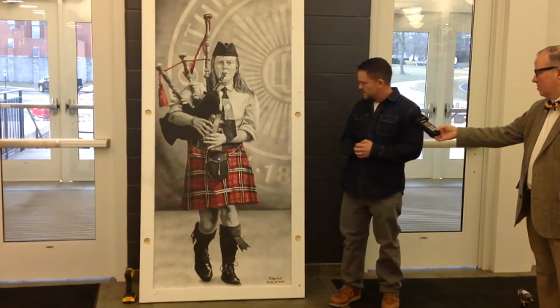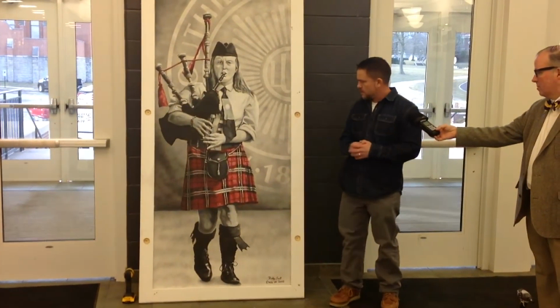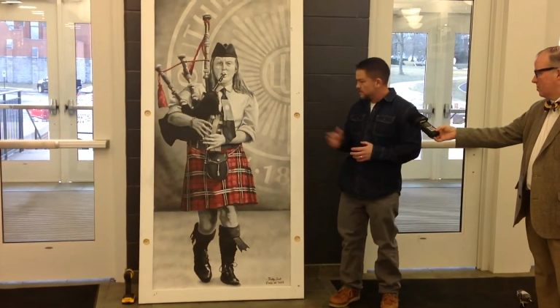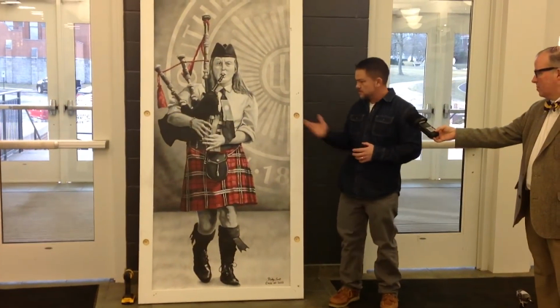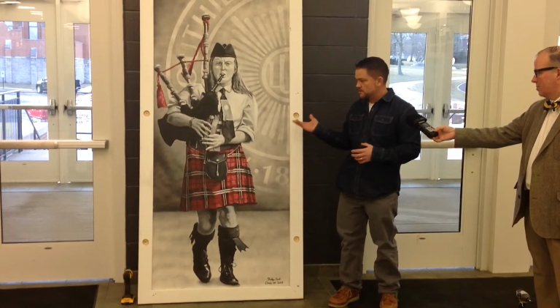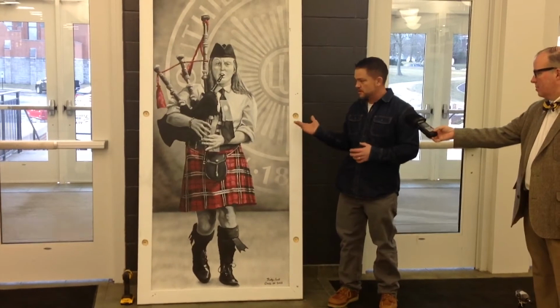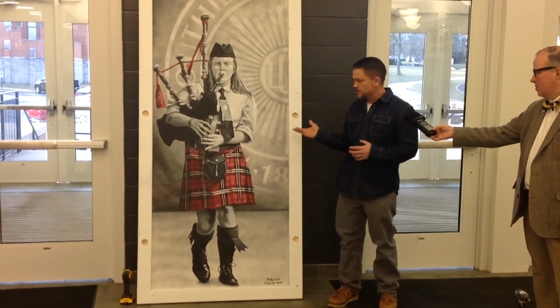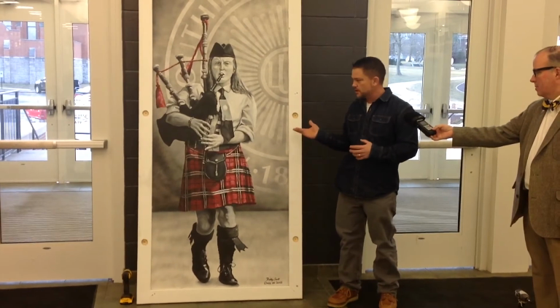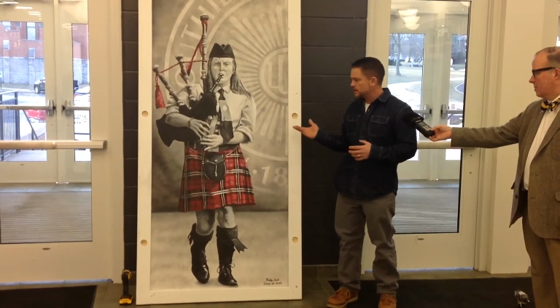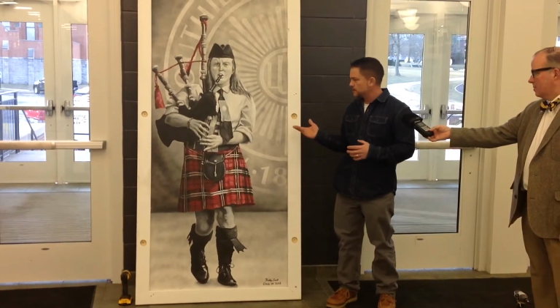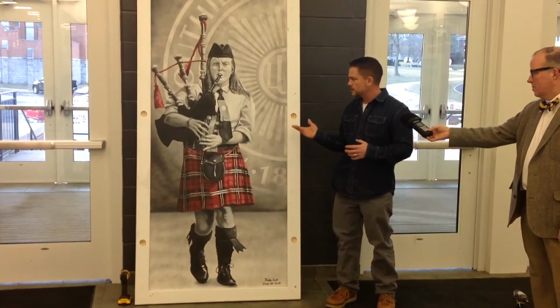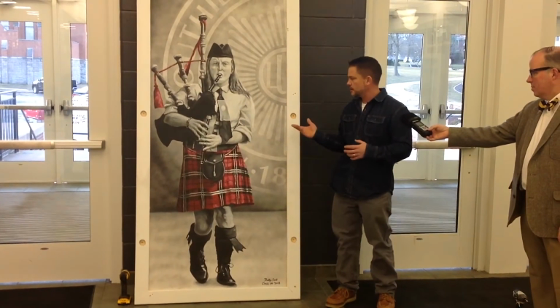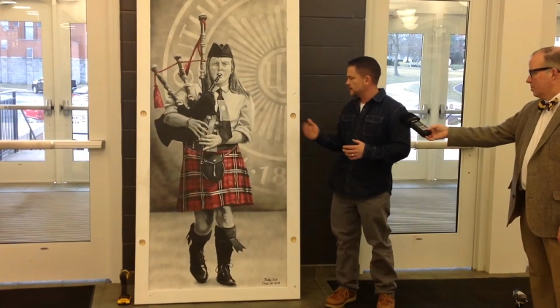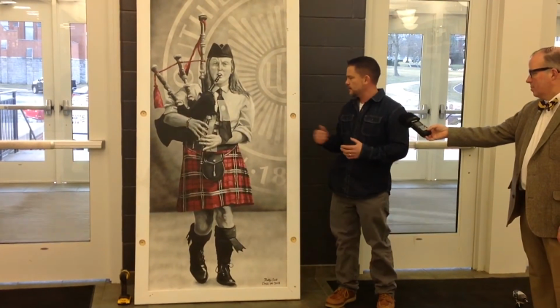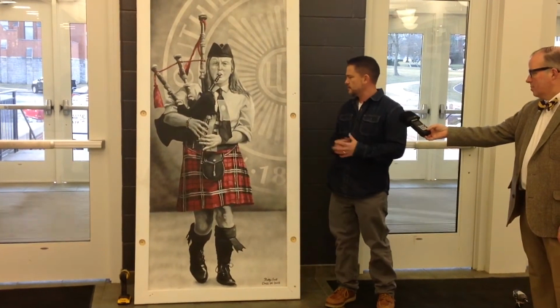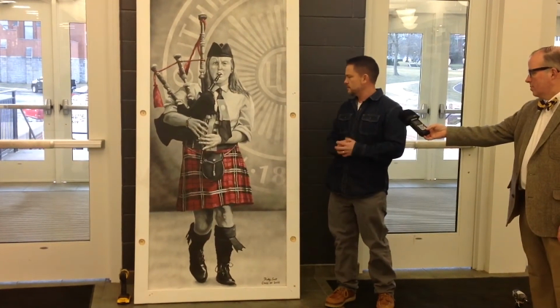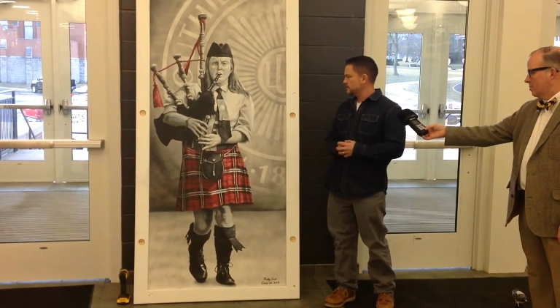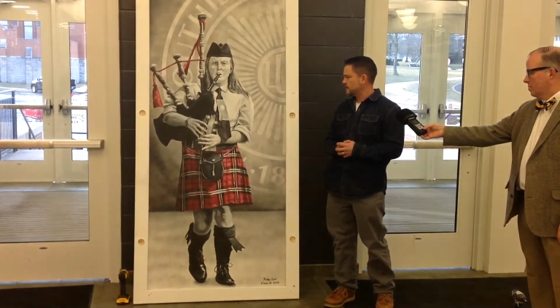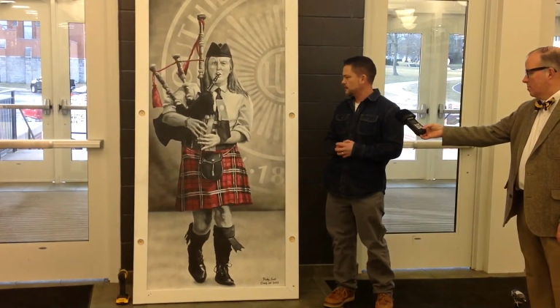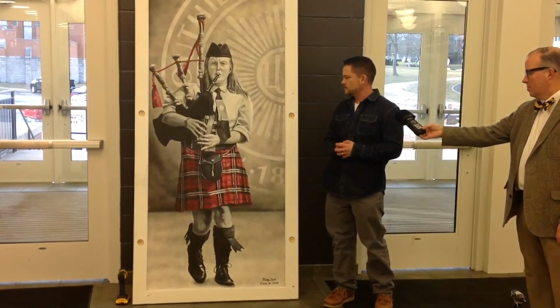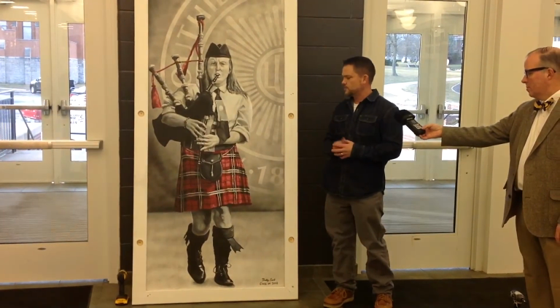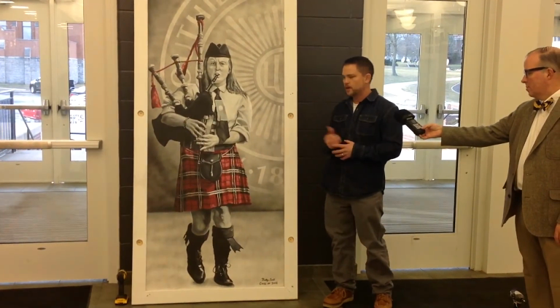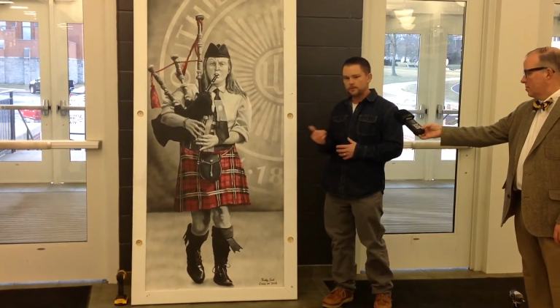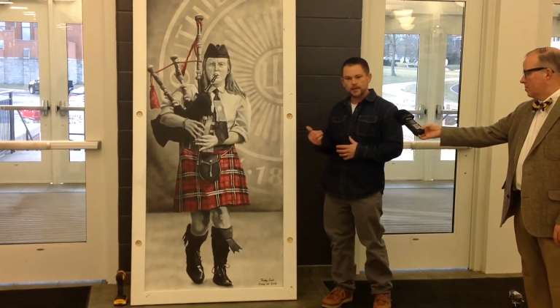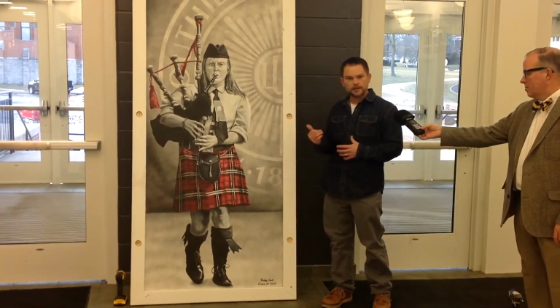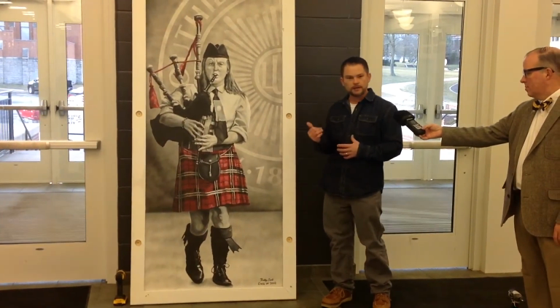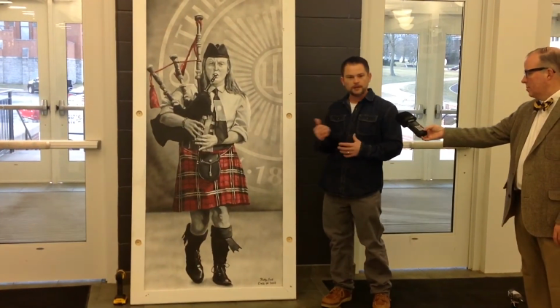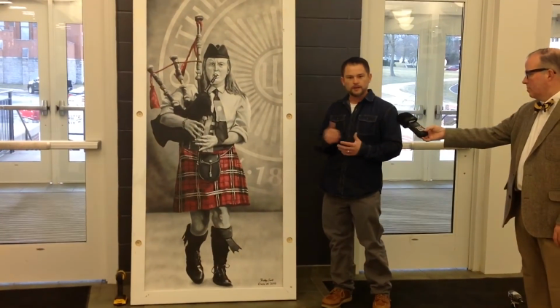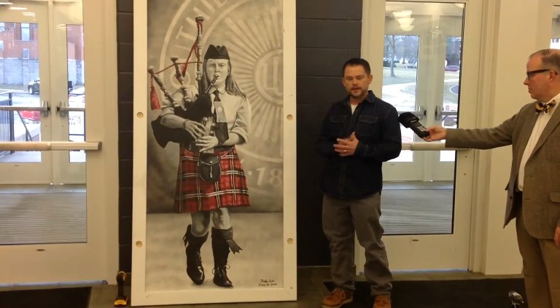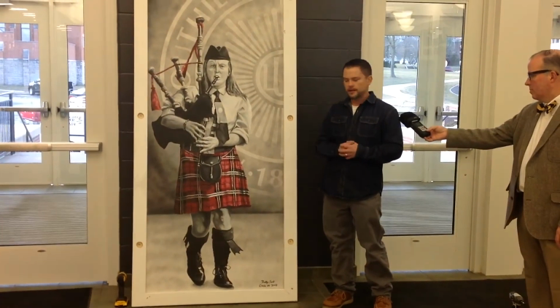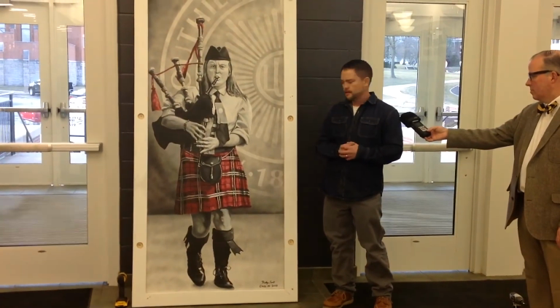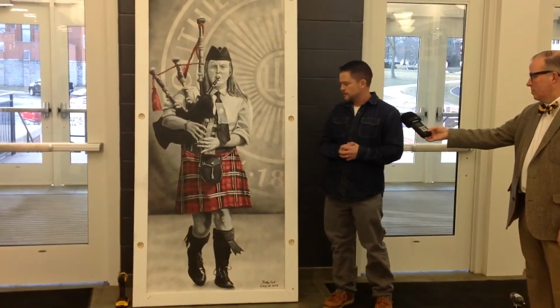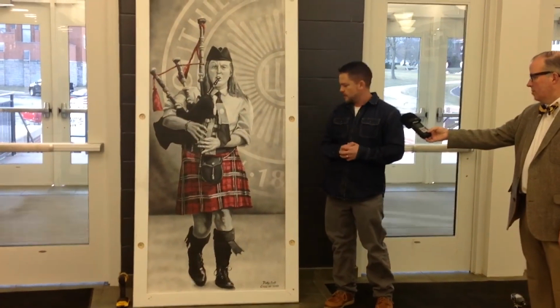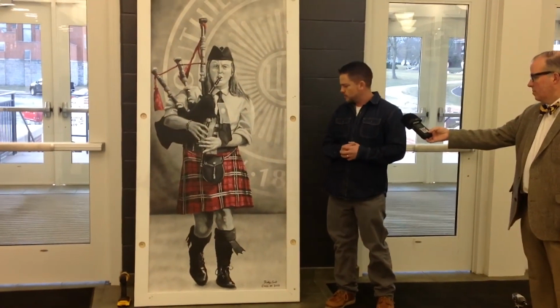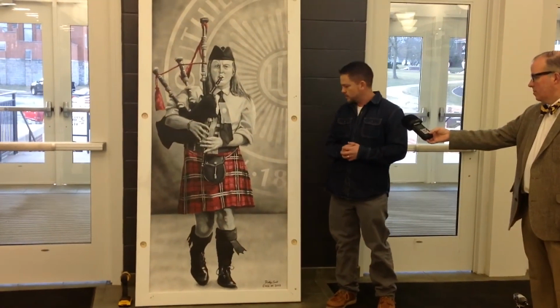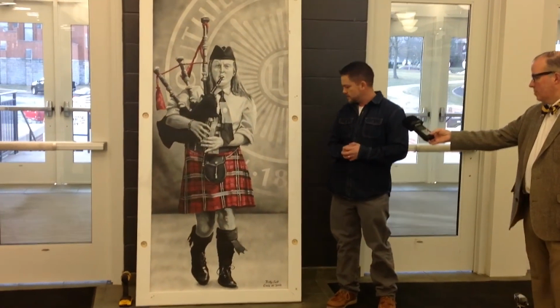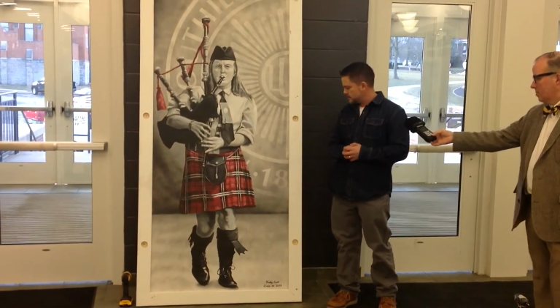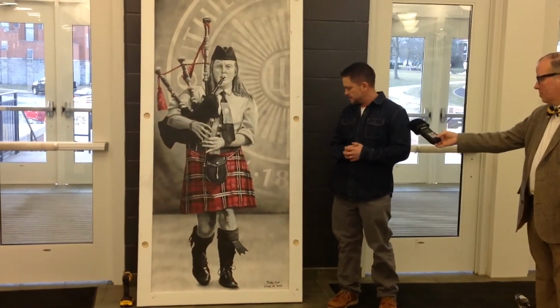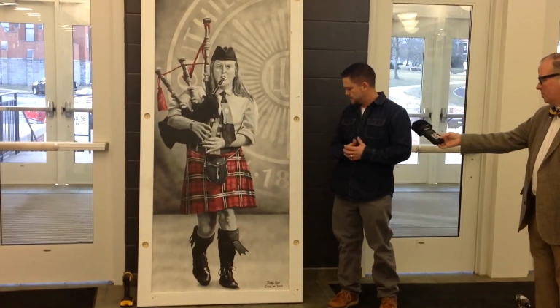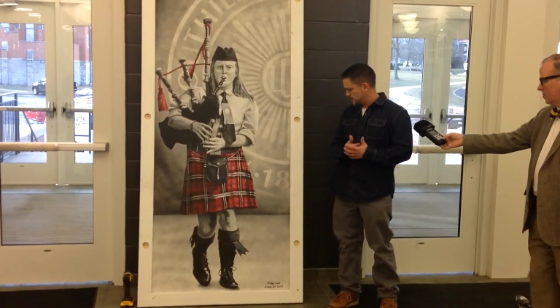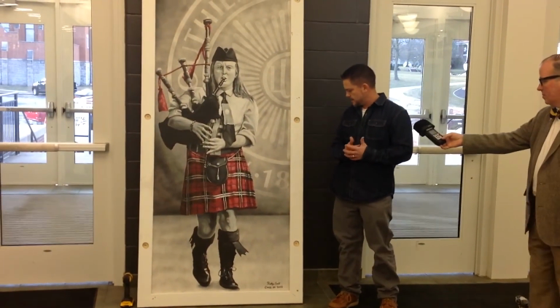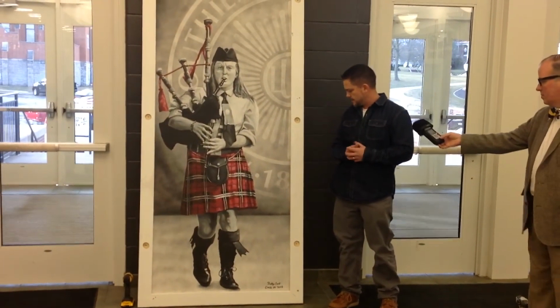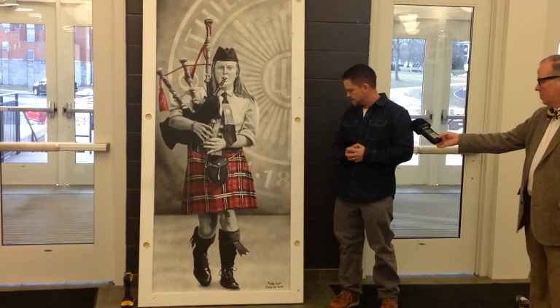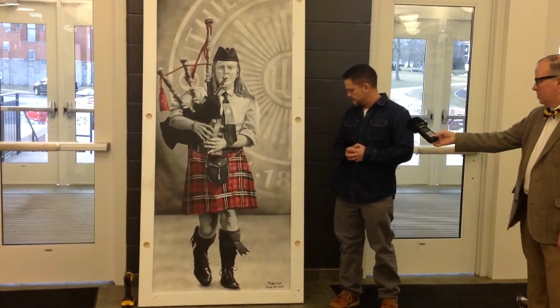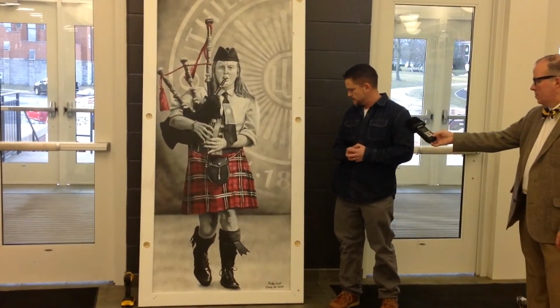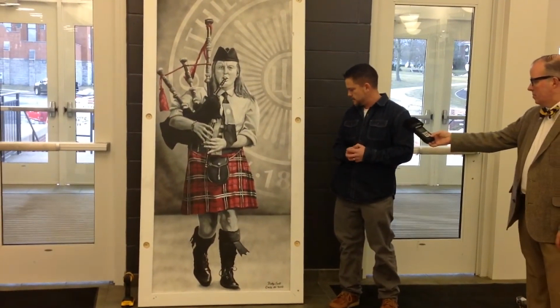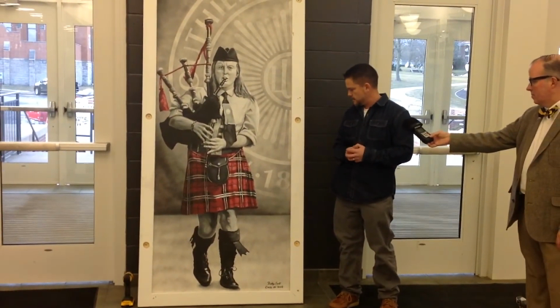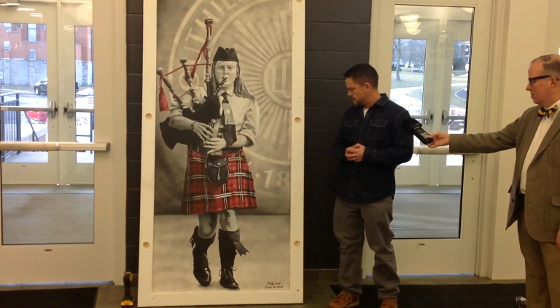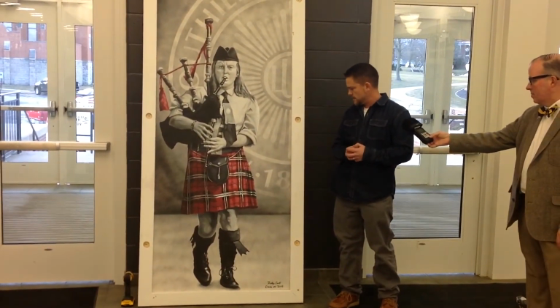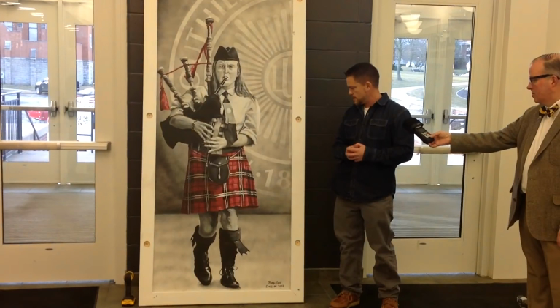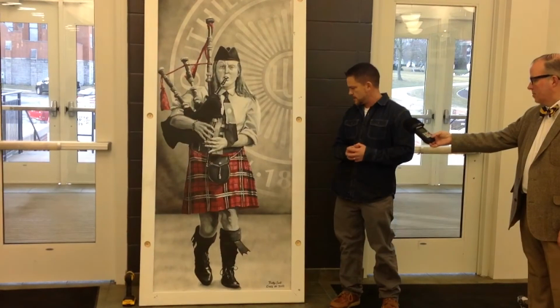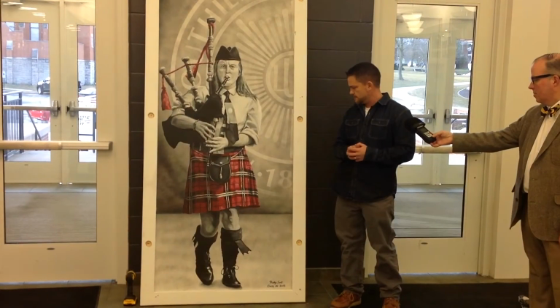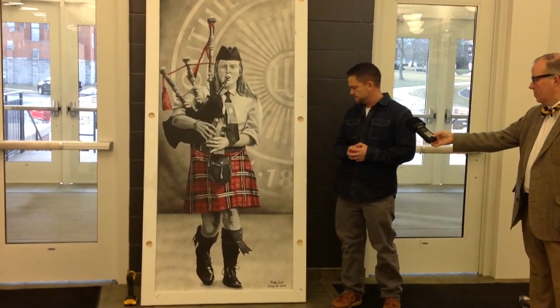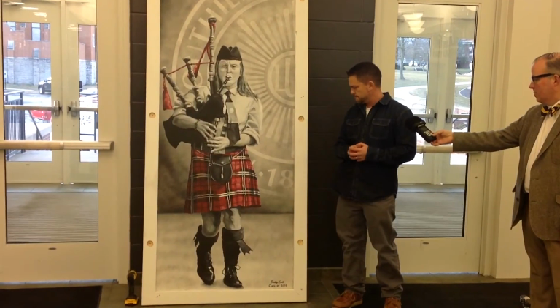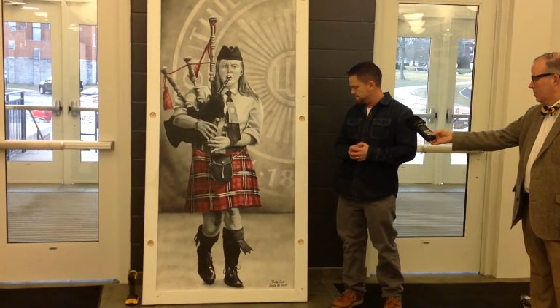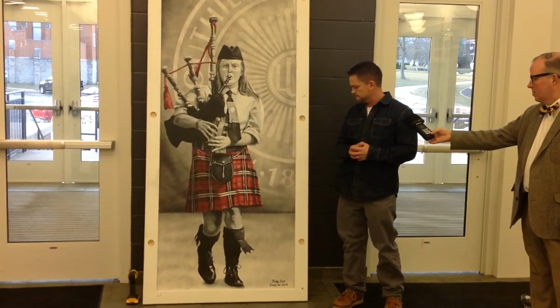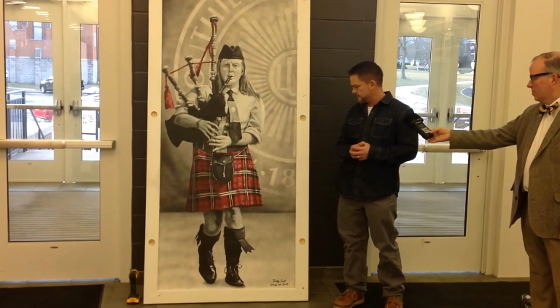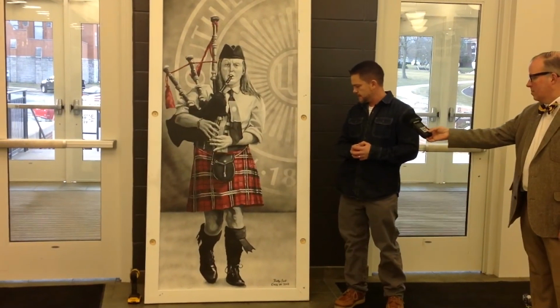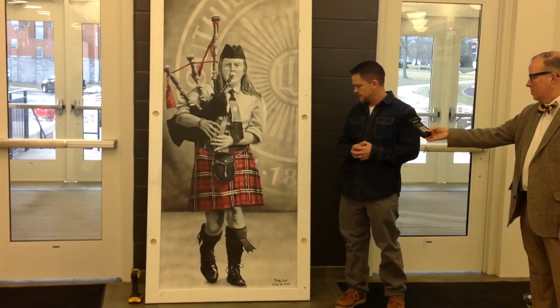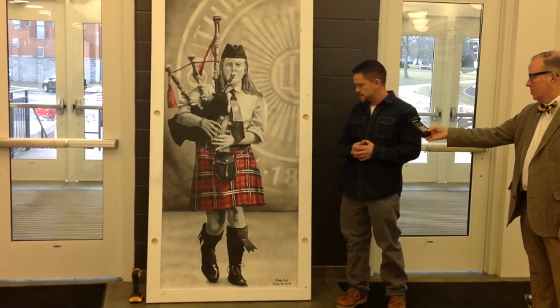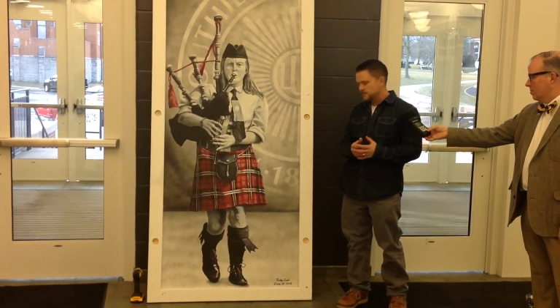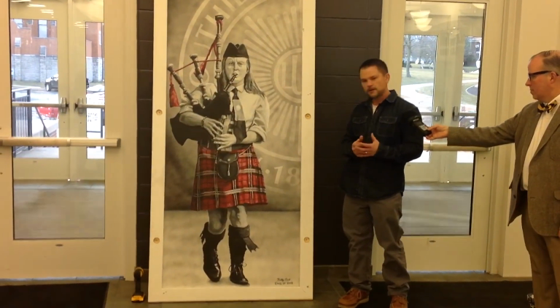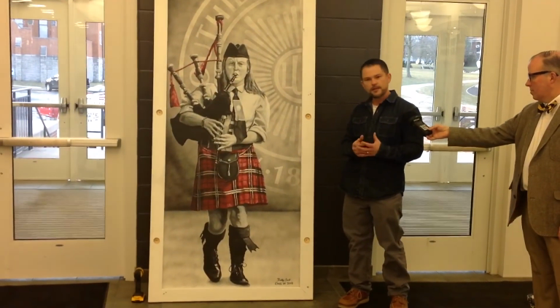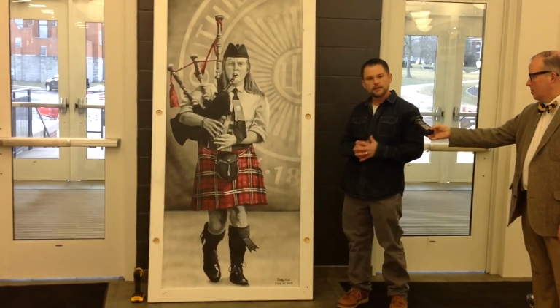This is acrylic and spray paint and airbrush, and I think that's about it.